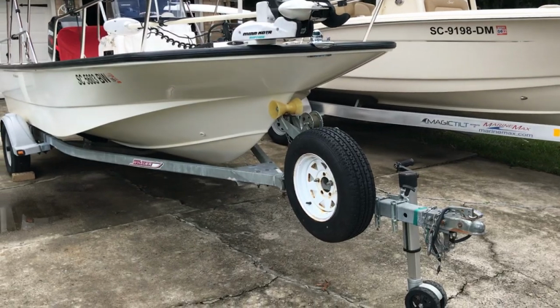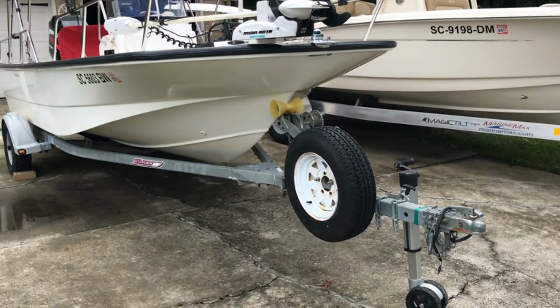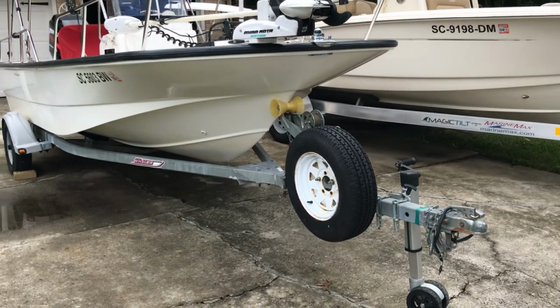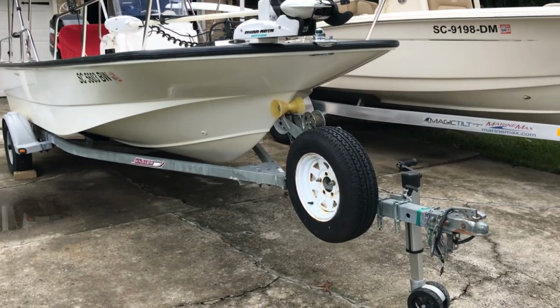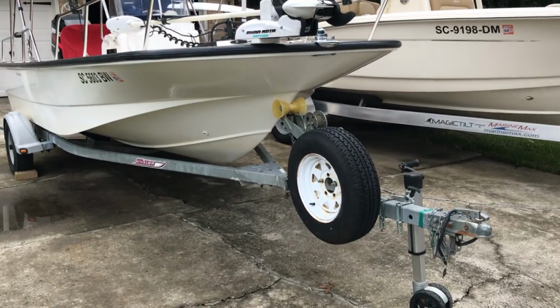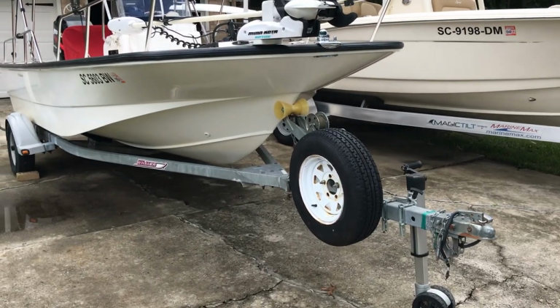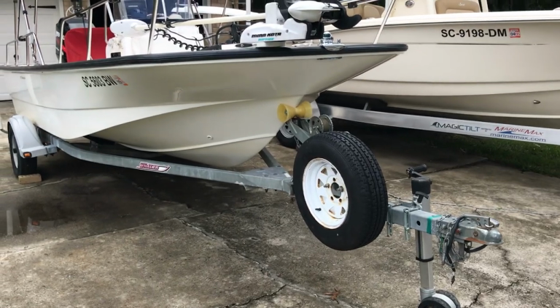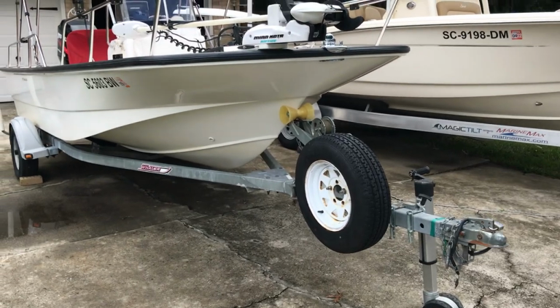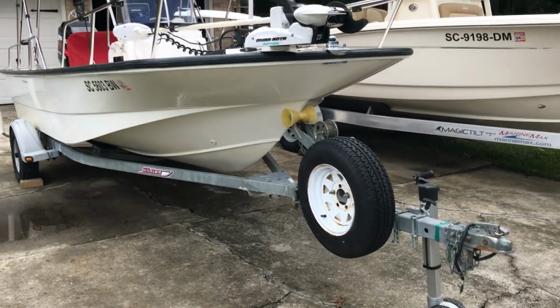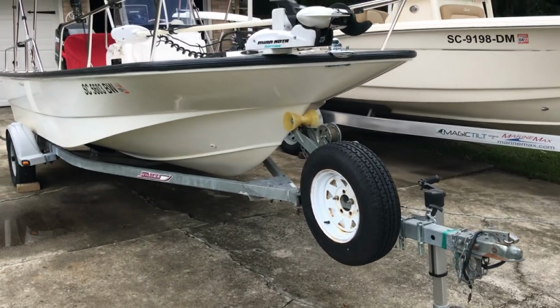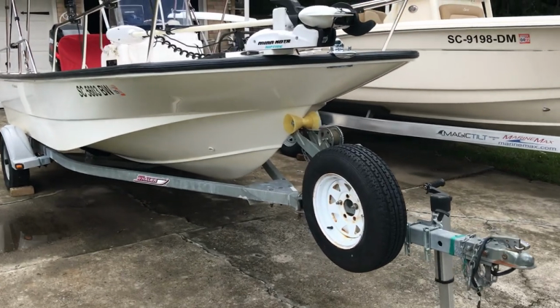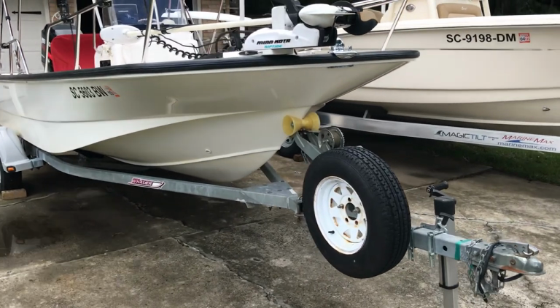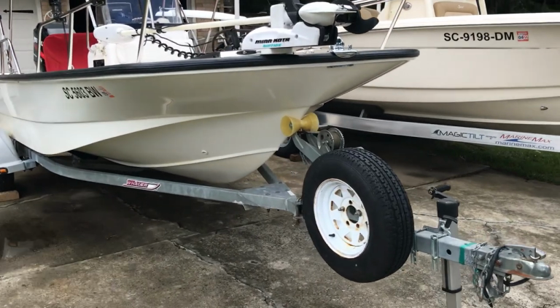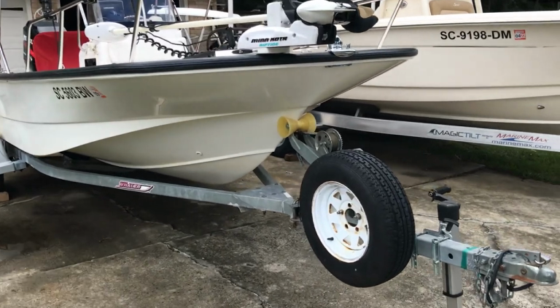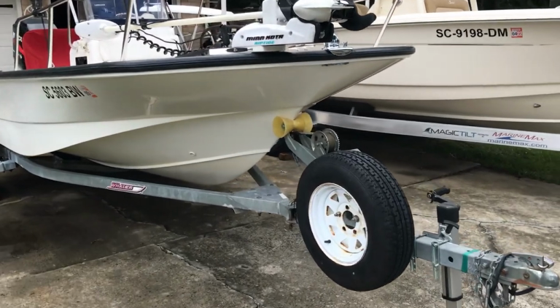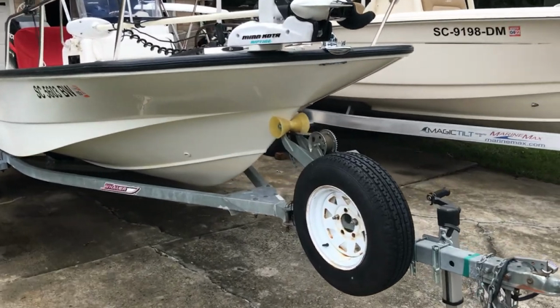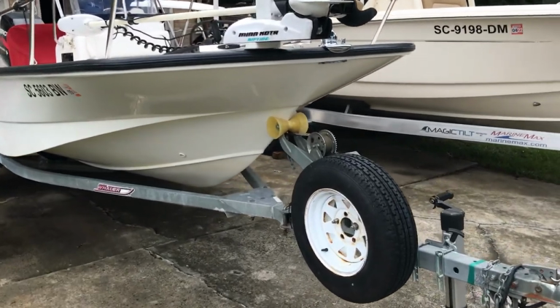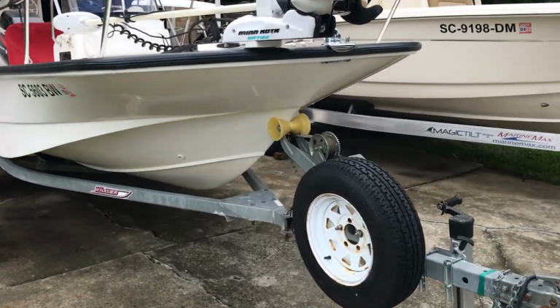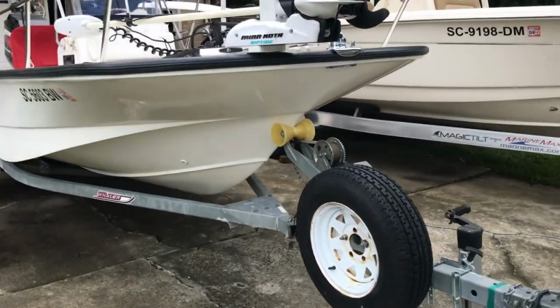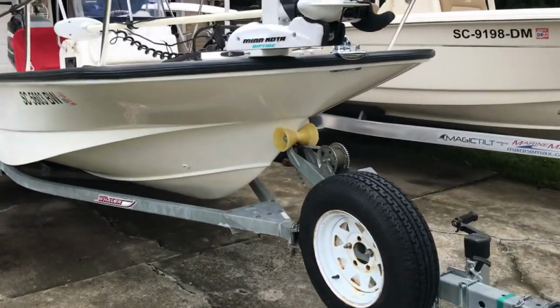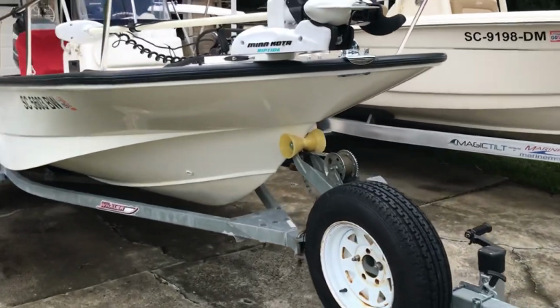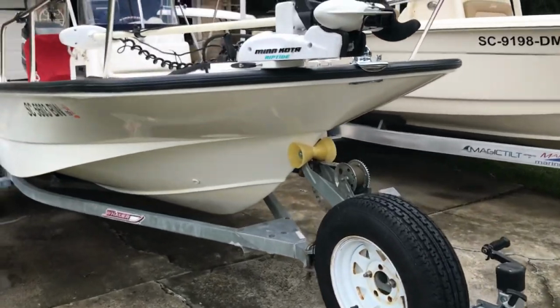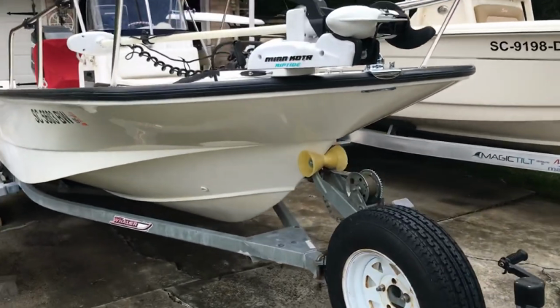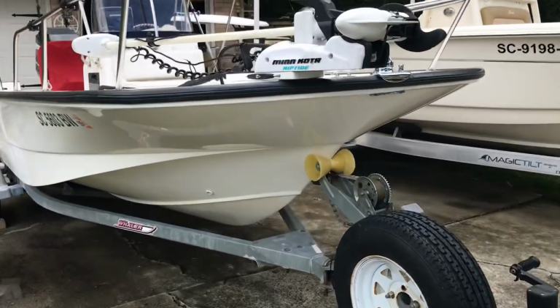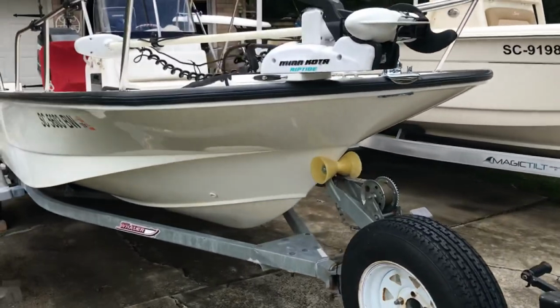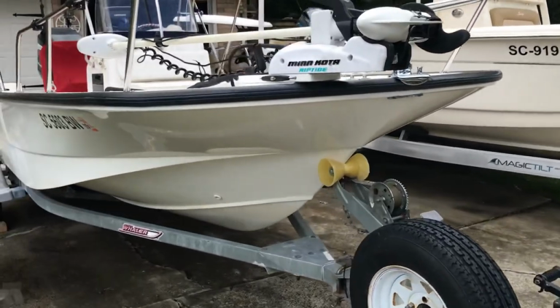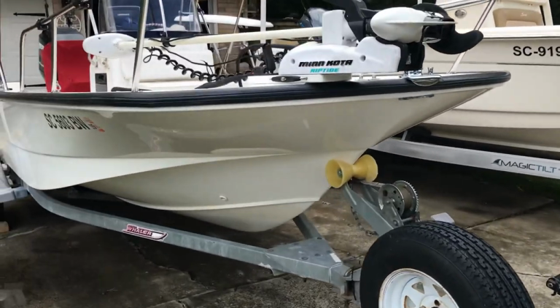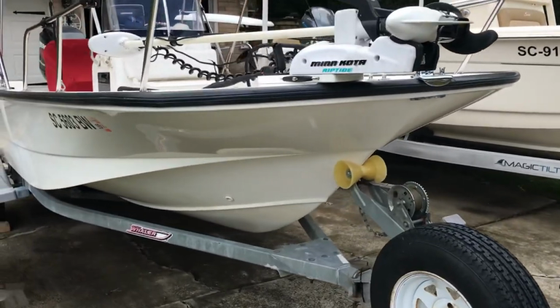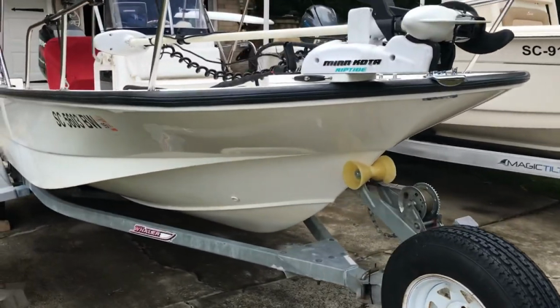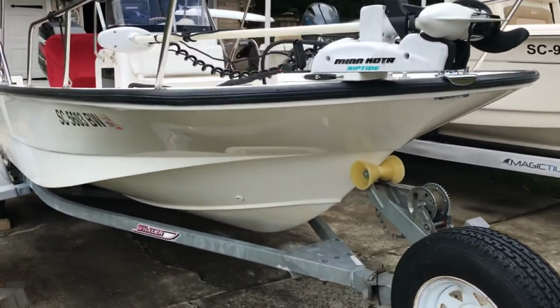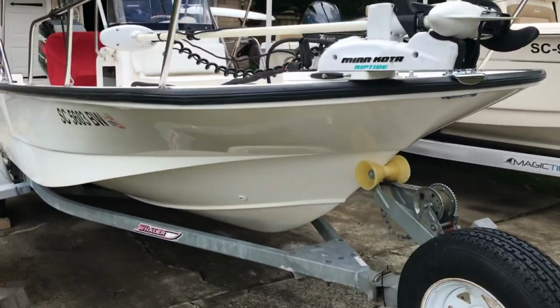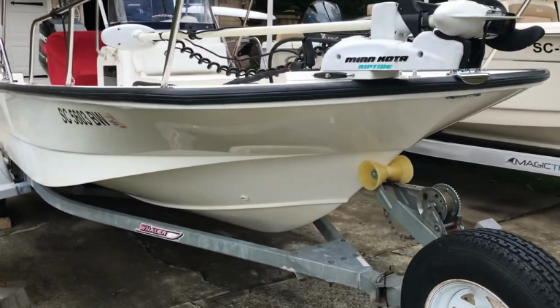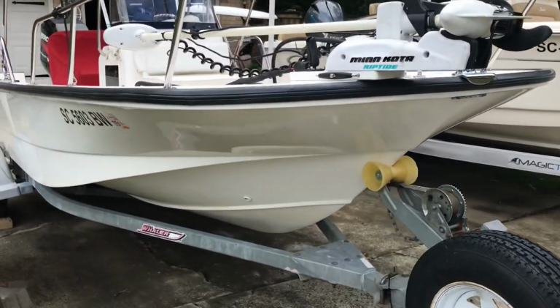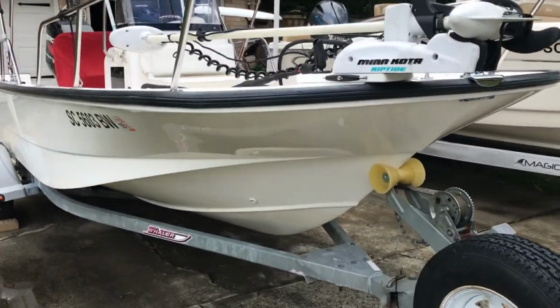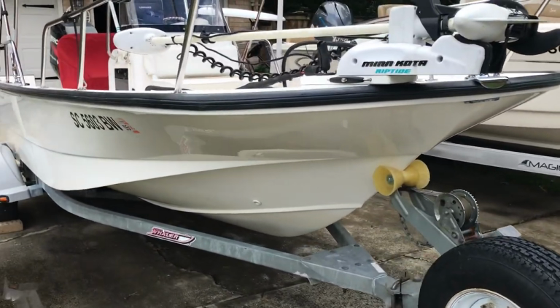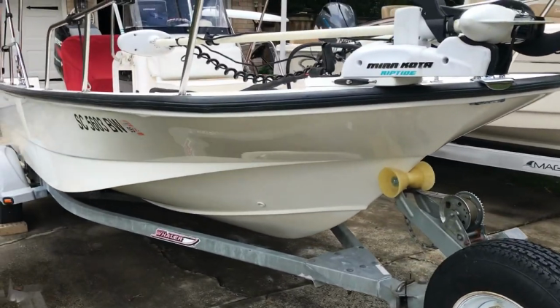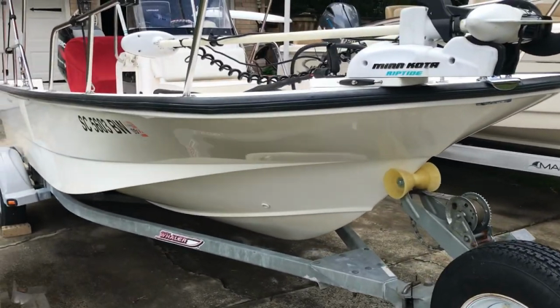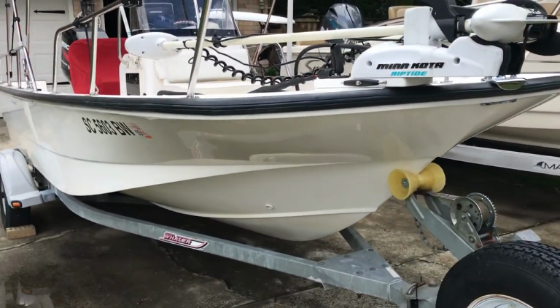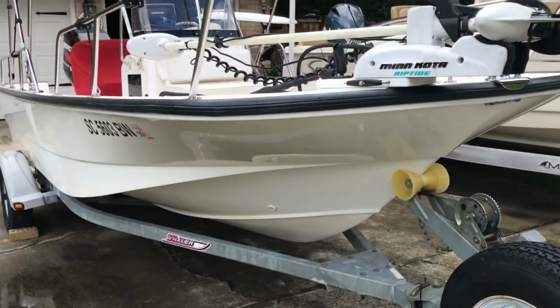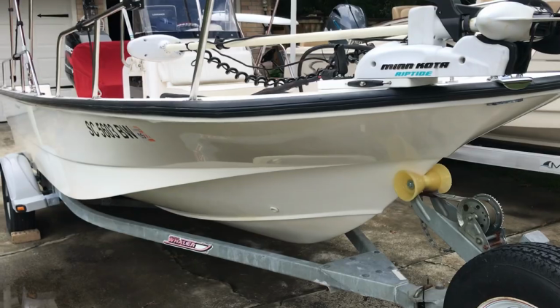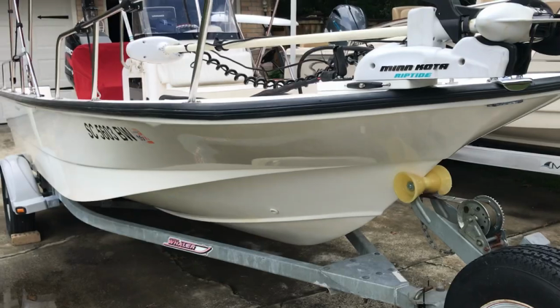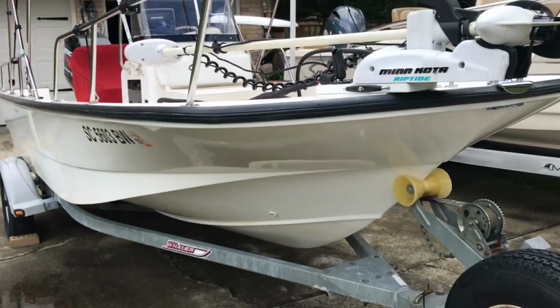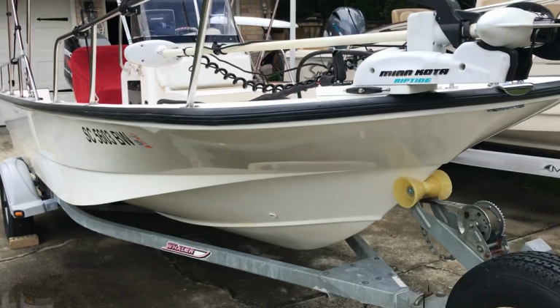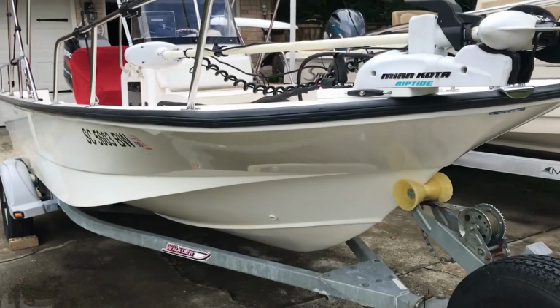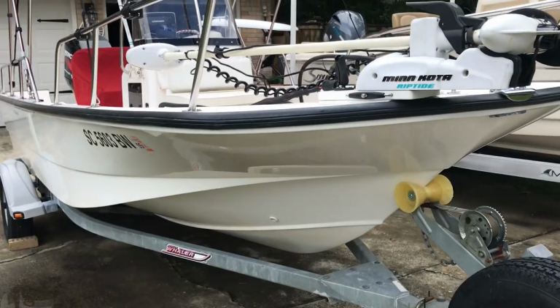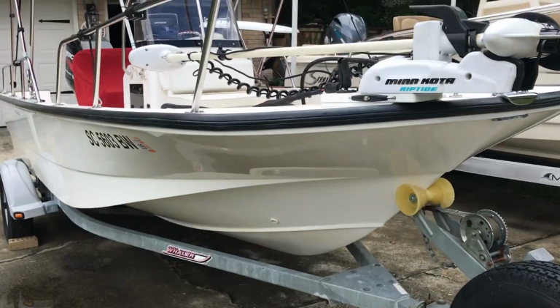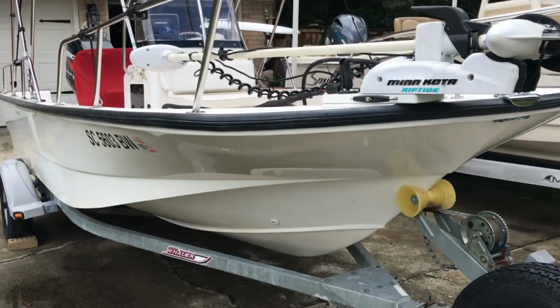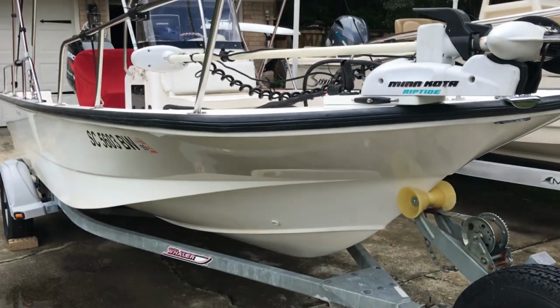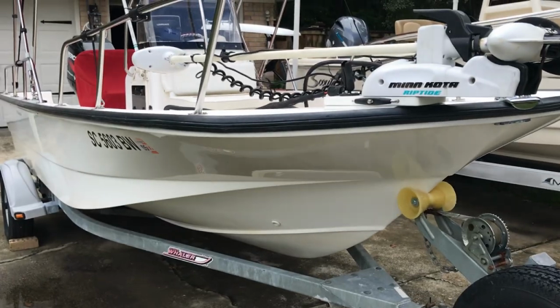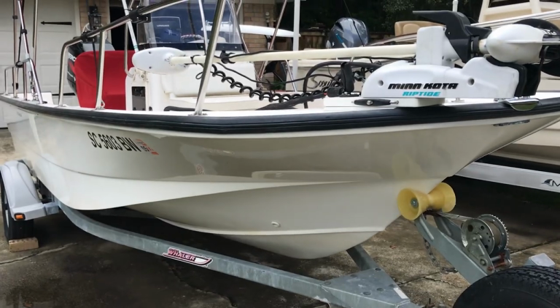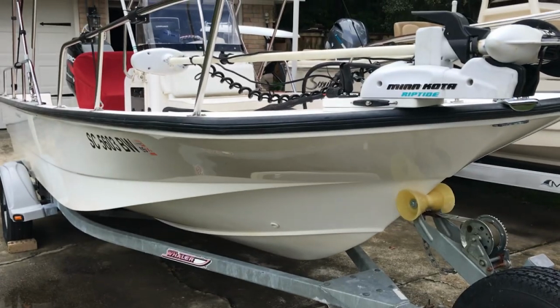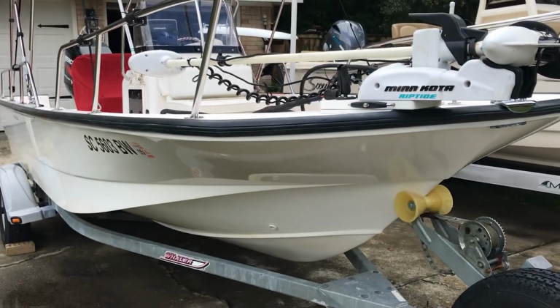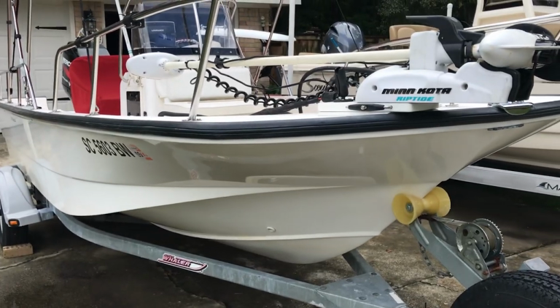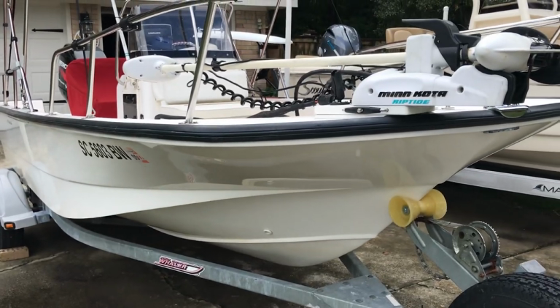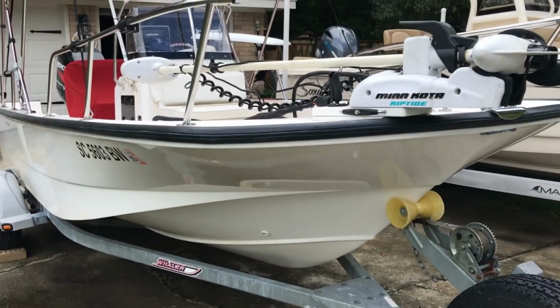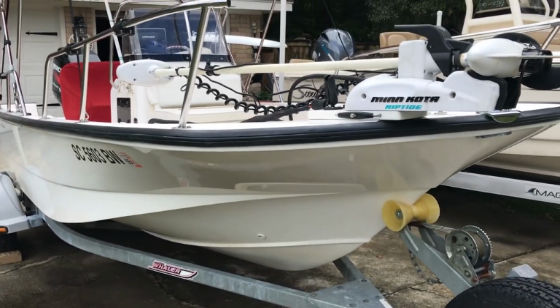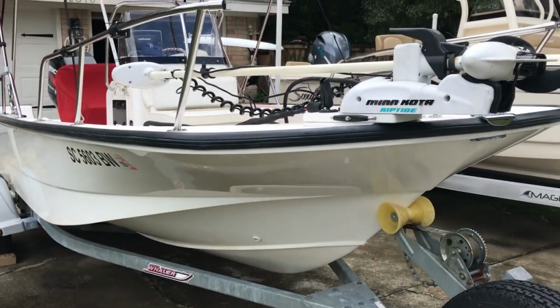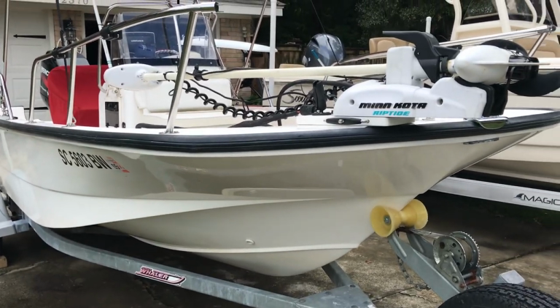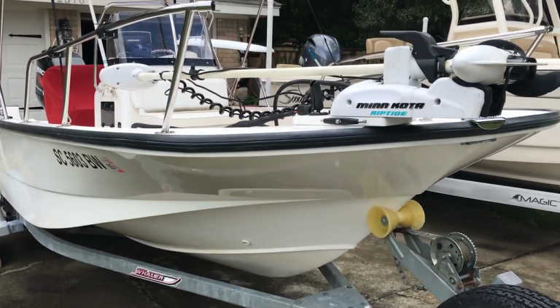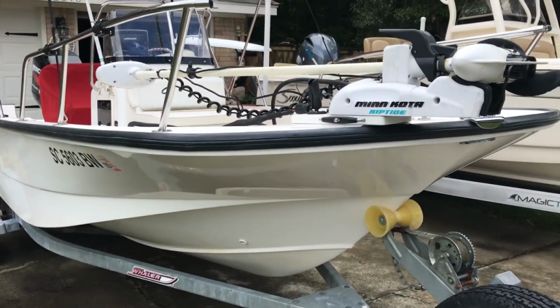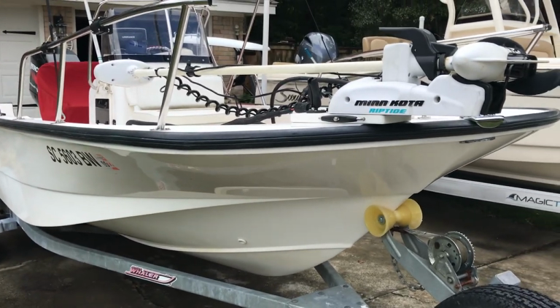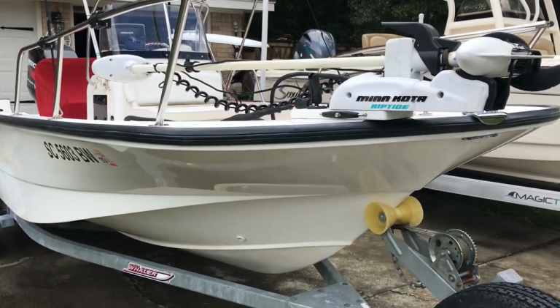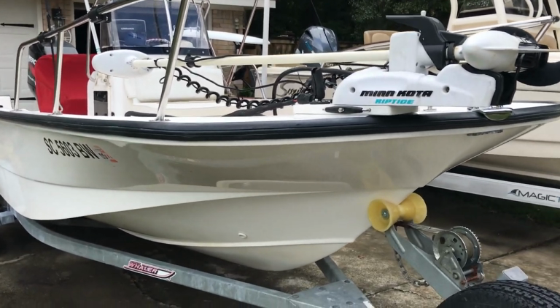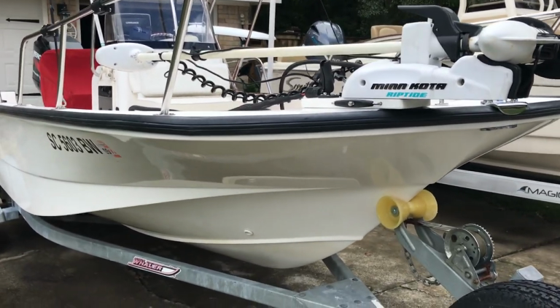Hello everyone. The boat that we're looking at is a 2002 Boston Whaler 170 Montauk.